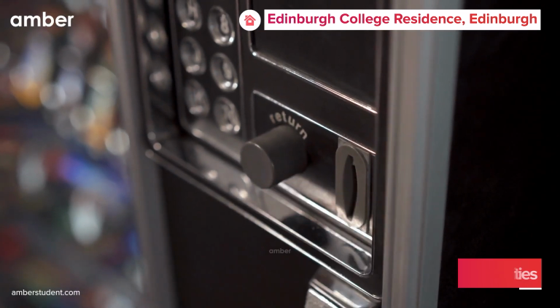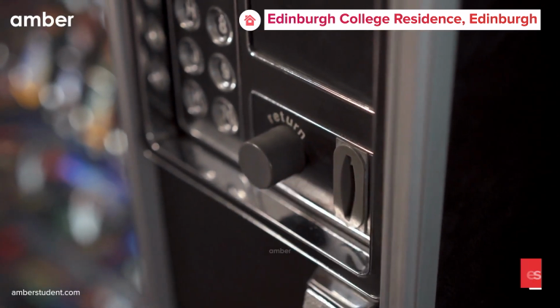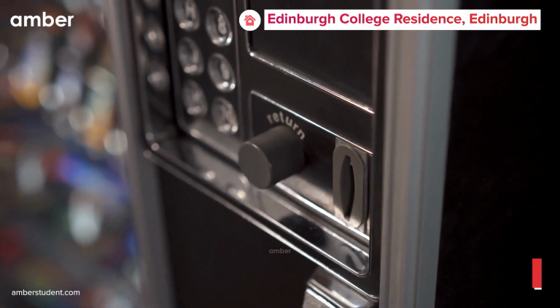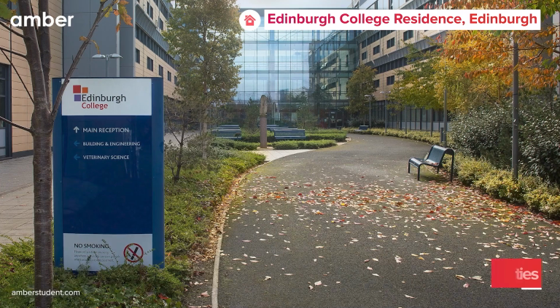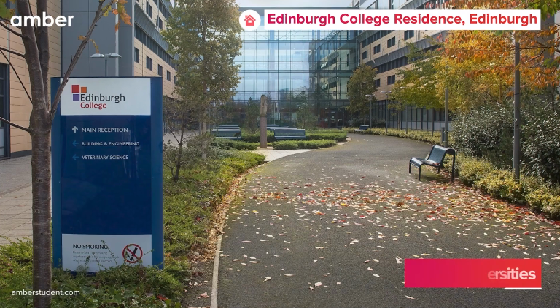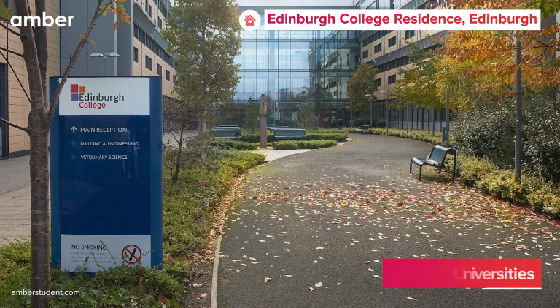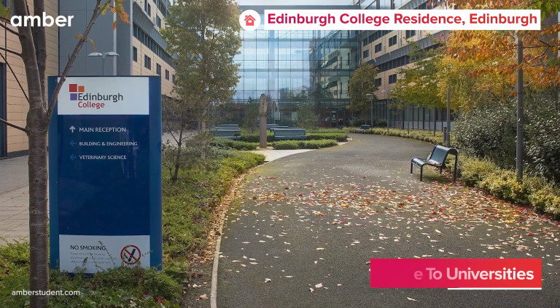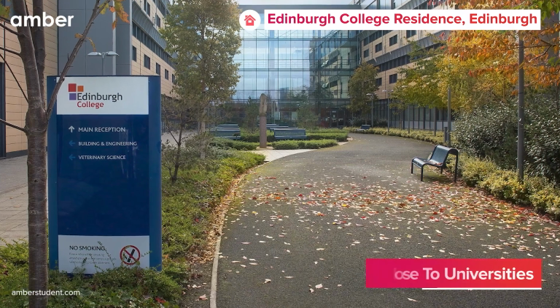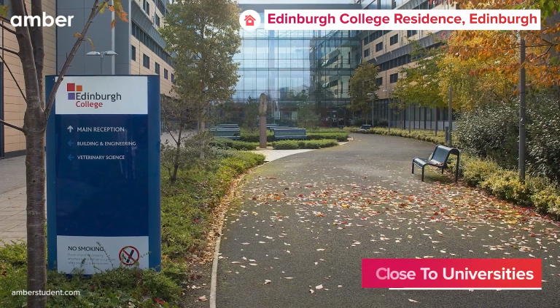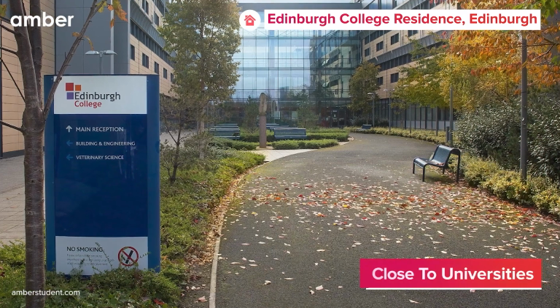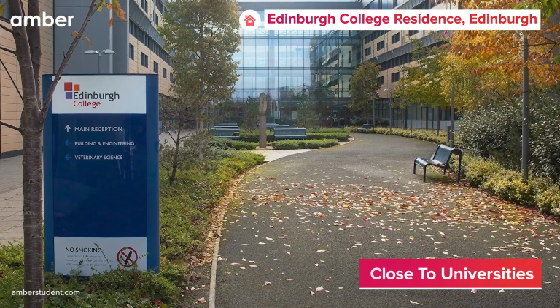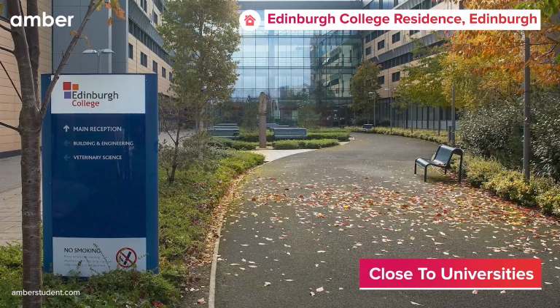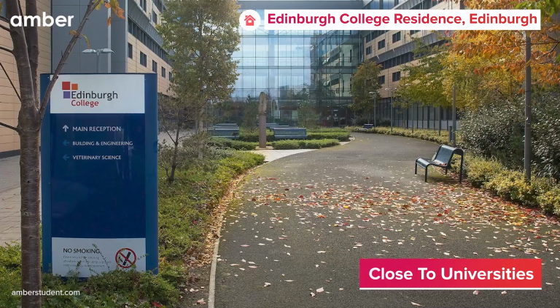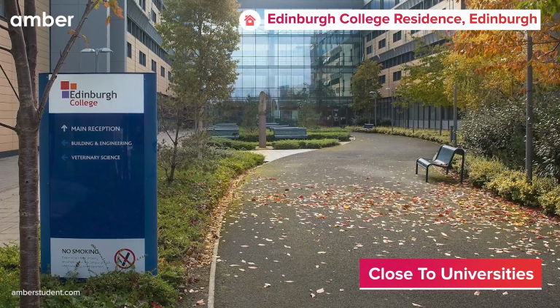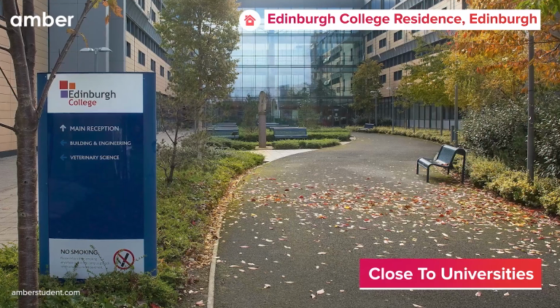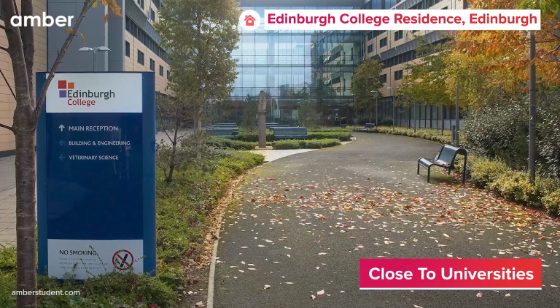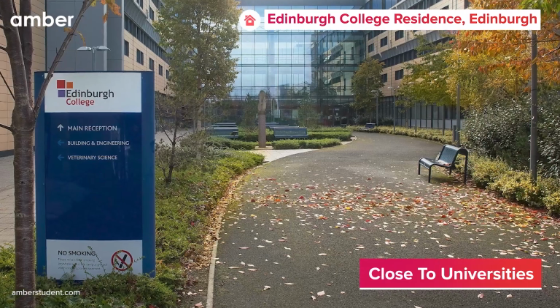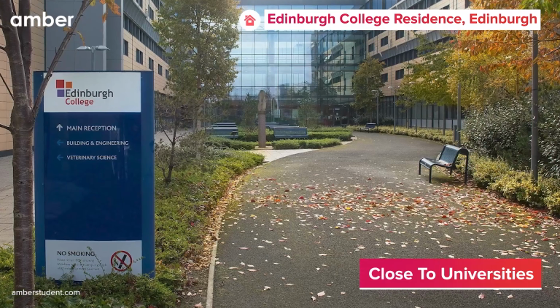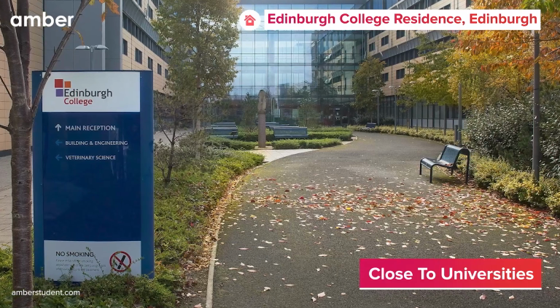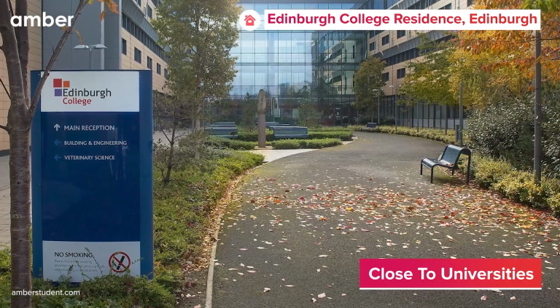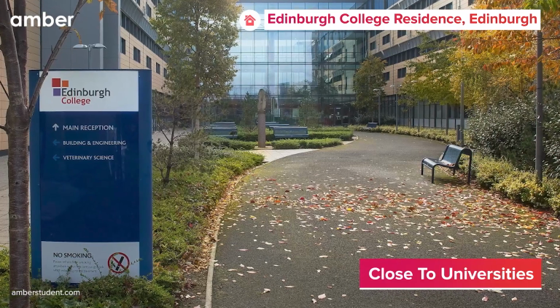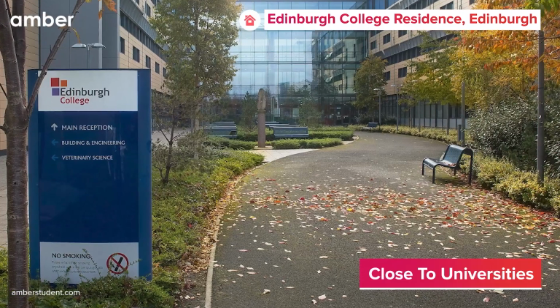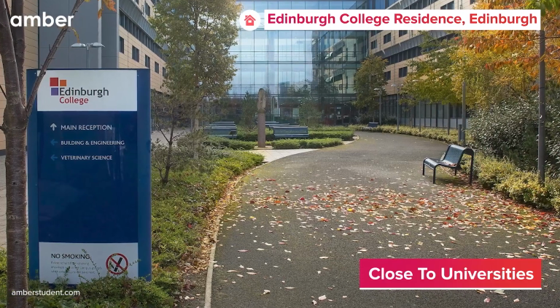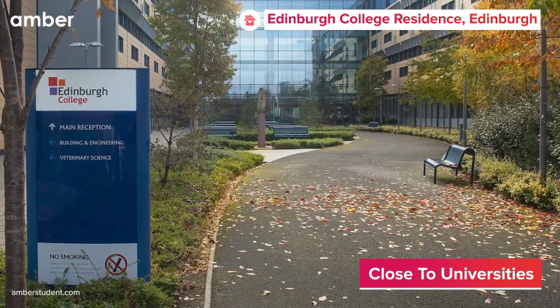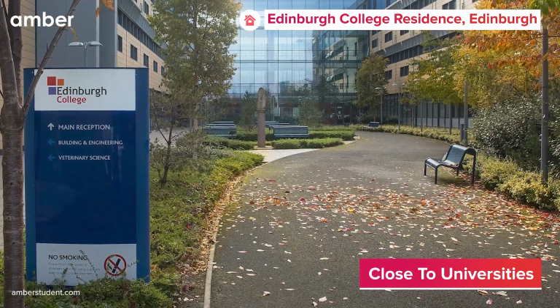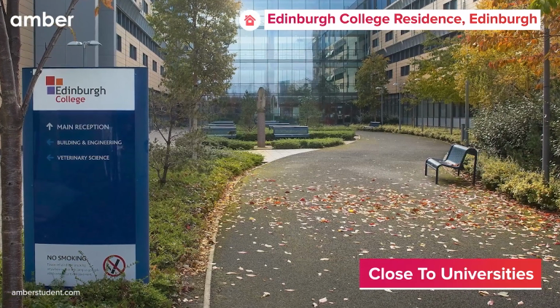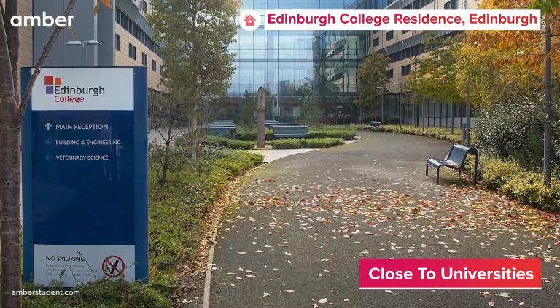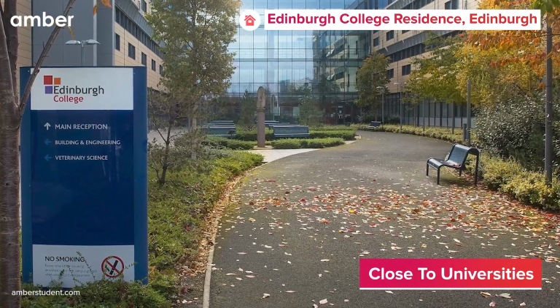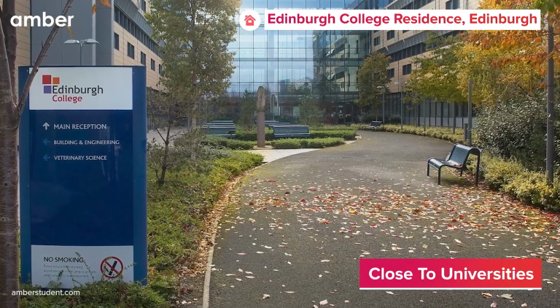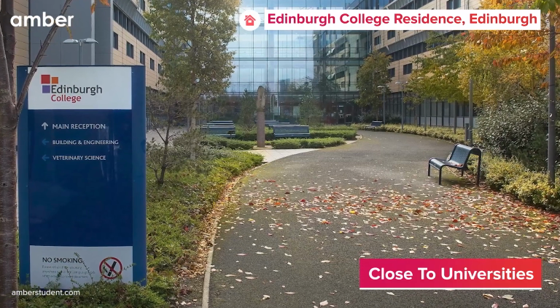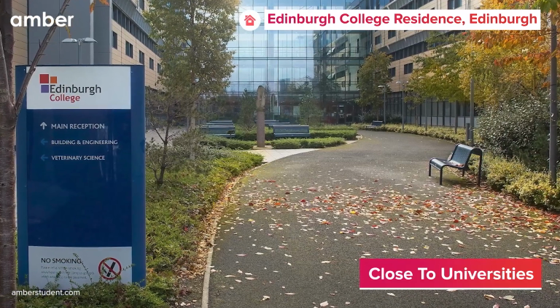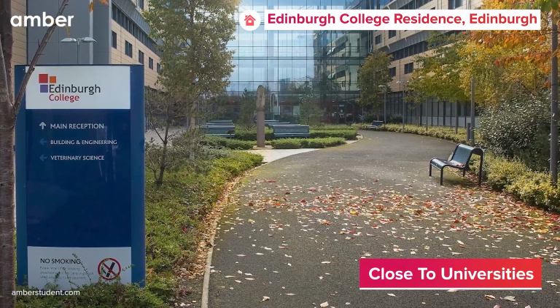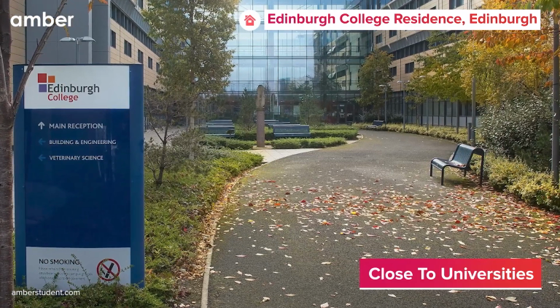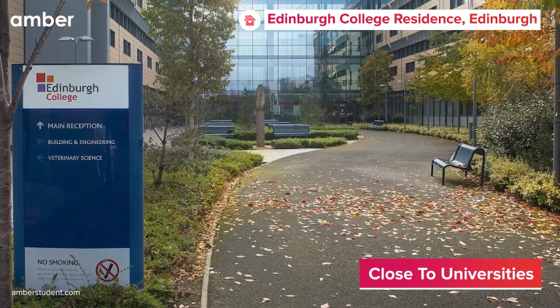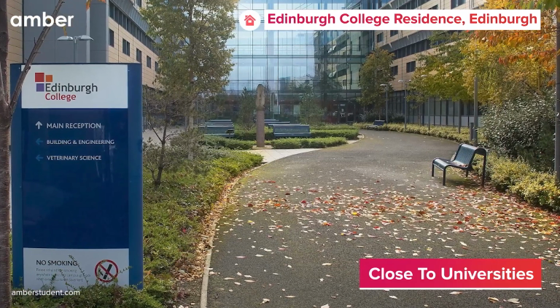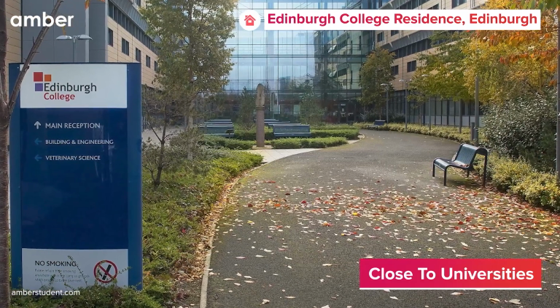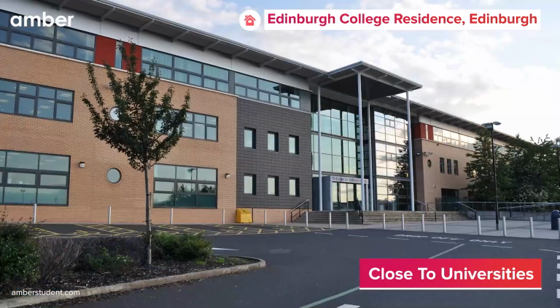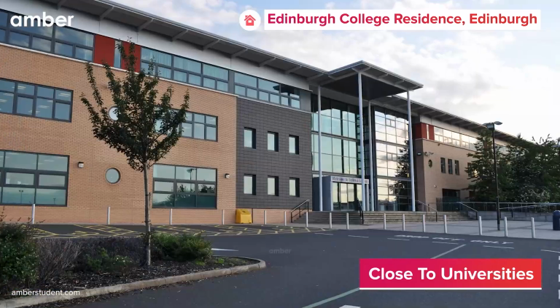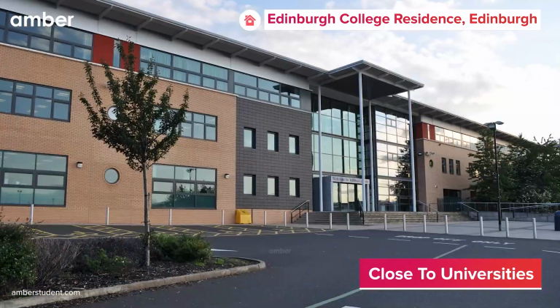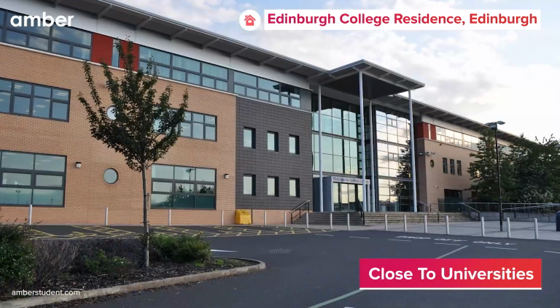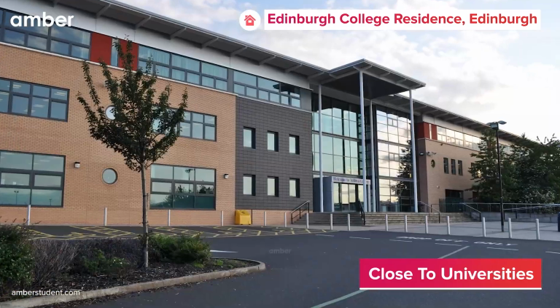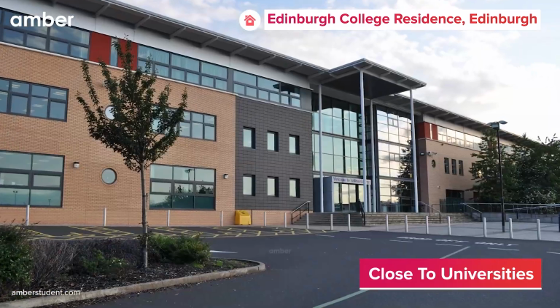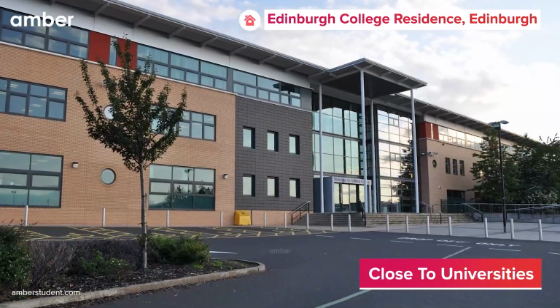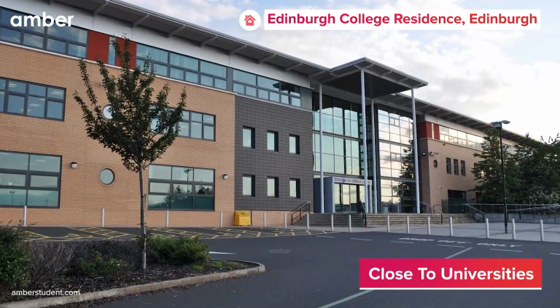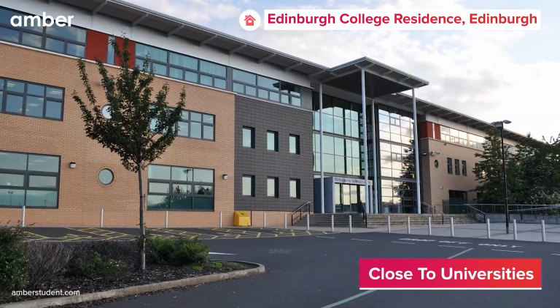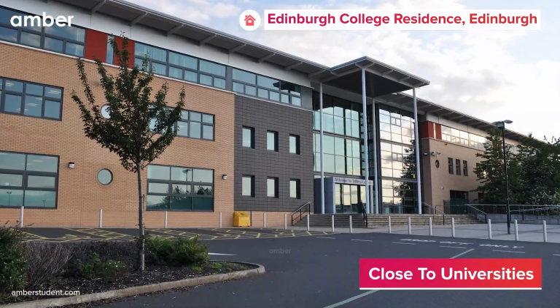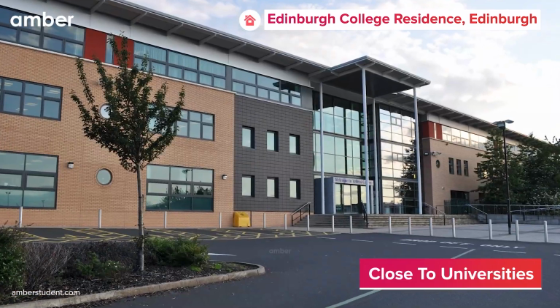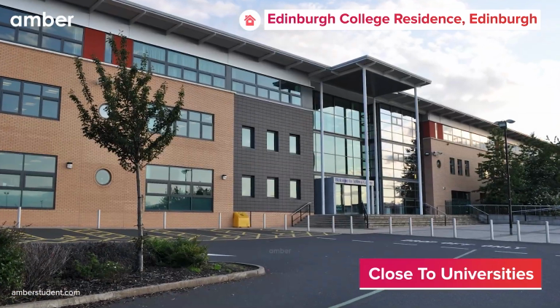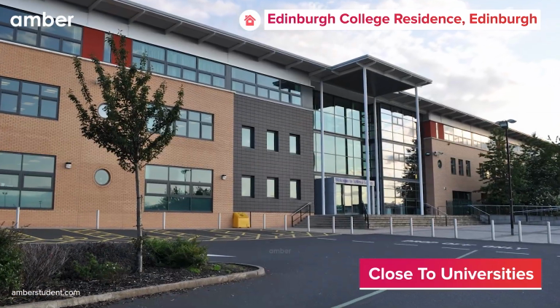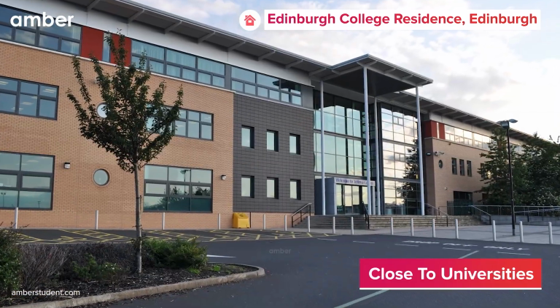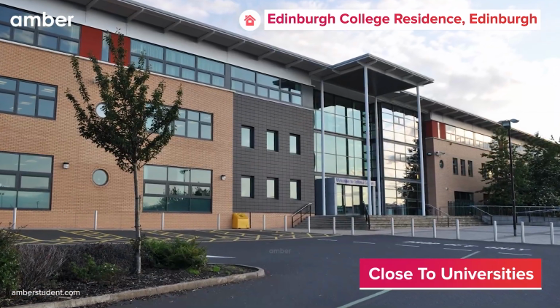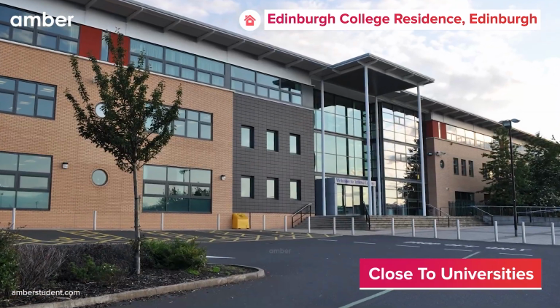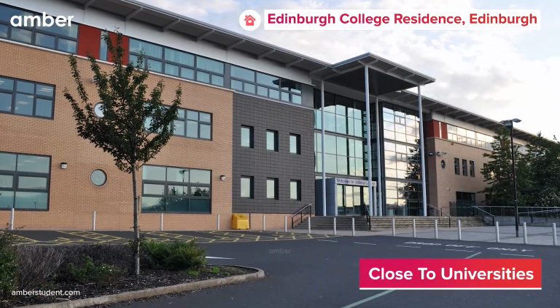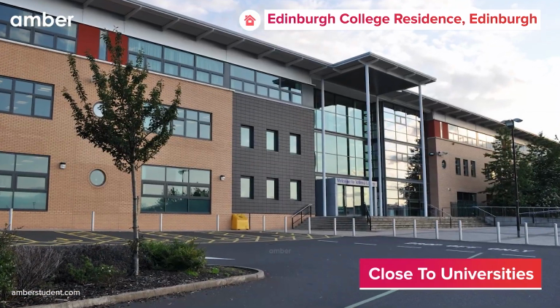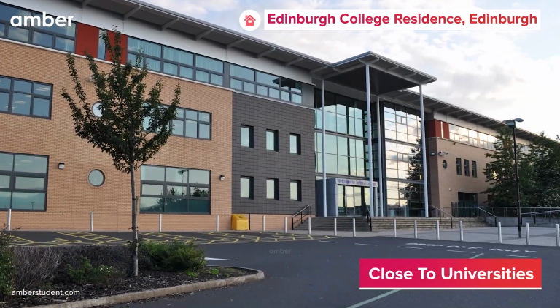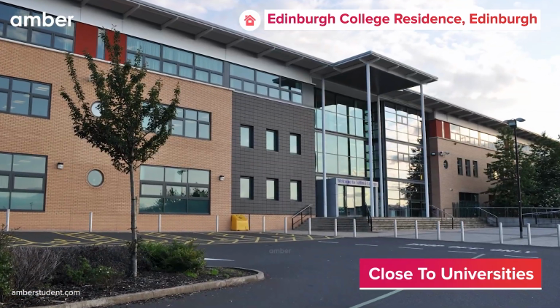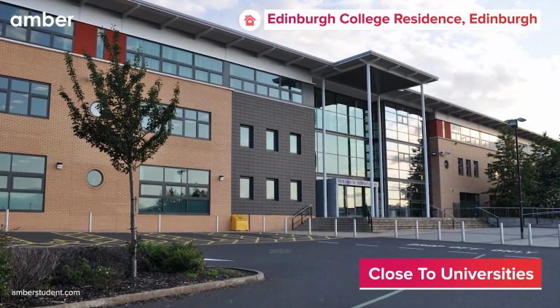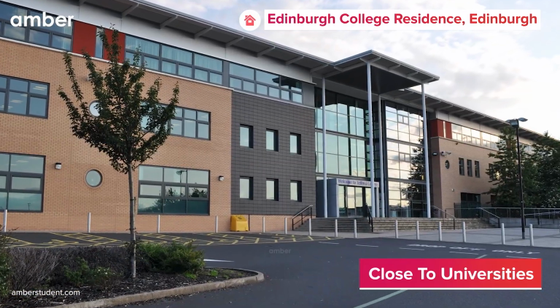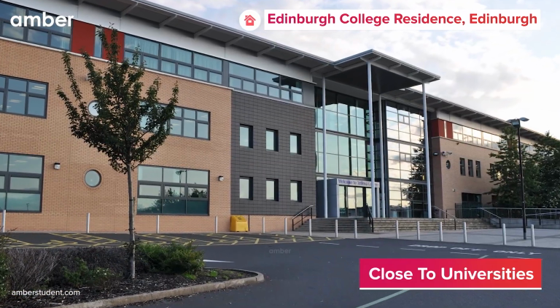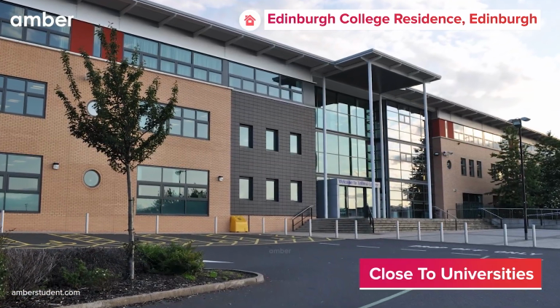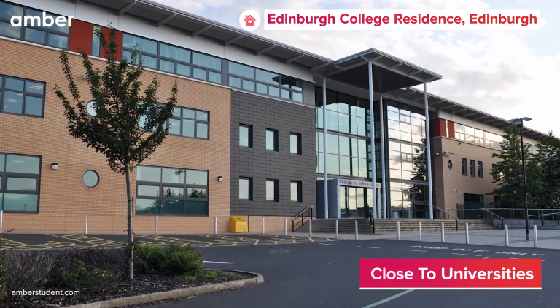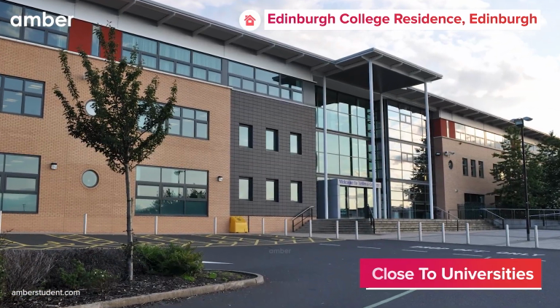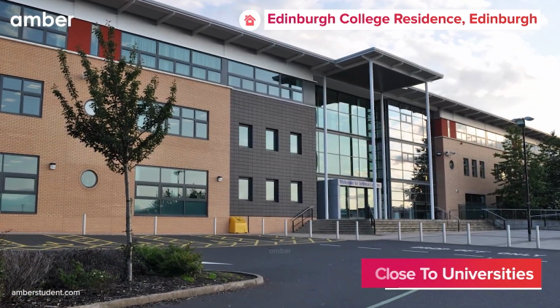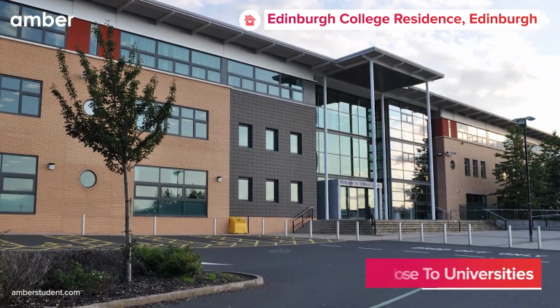Situated just a short stroll from Edinburgh College, Grantham Campus and Telfer College, academic pursuits are within easy reach.